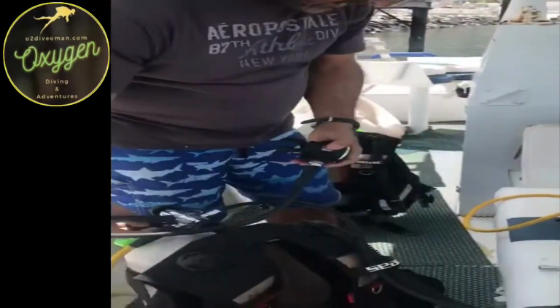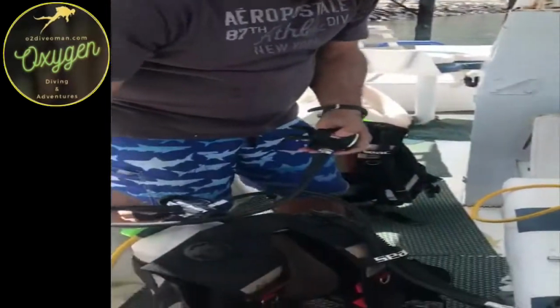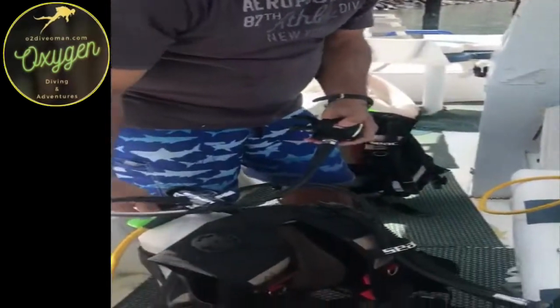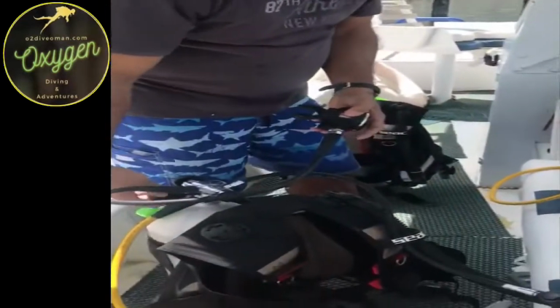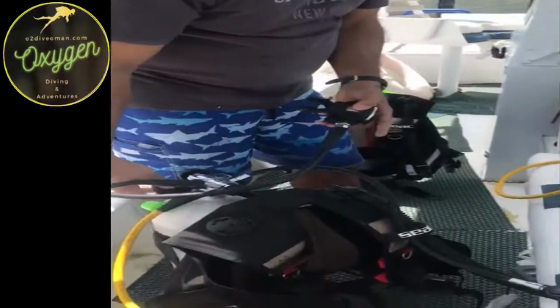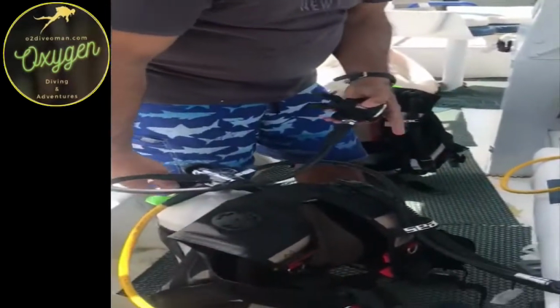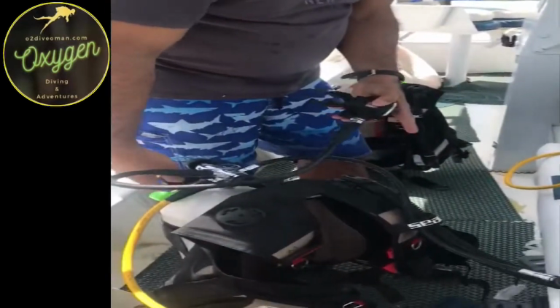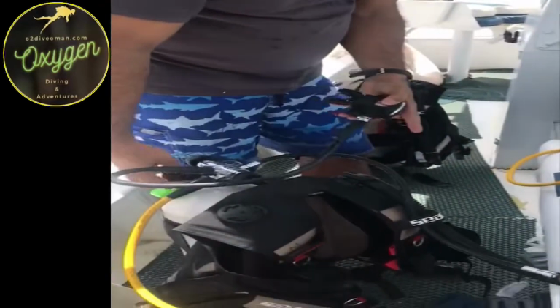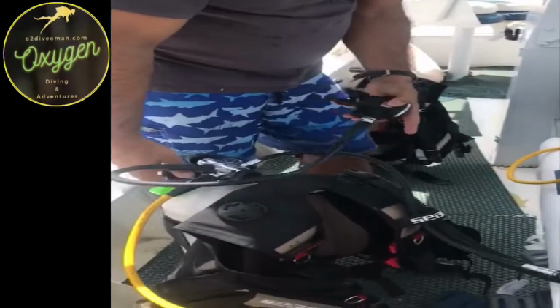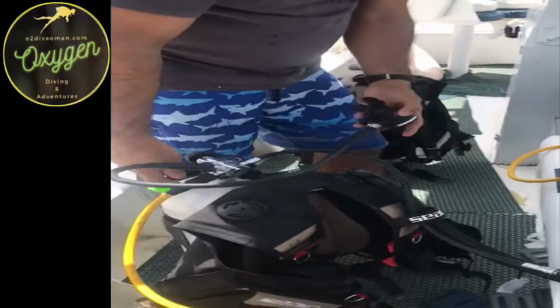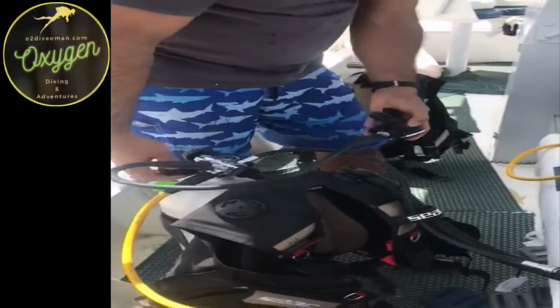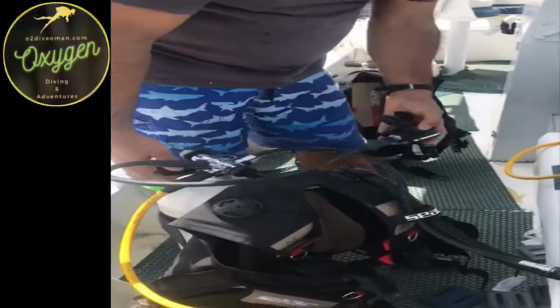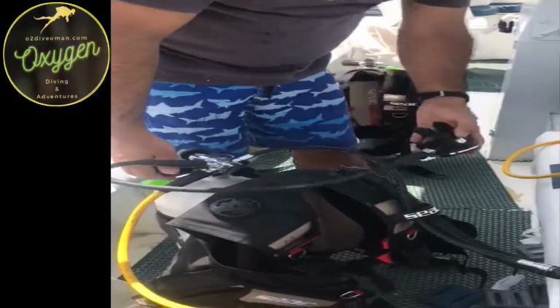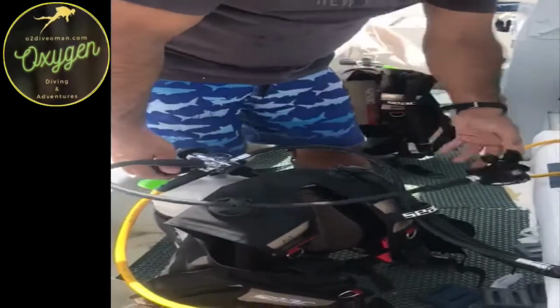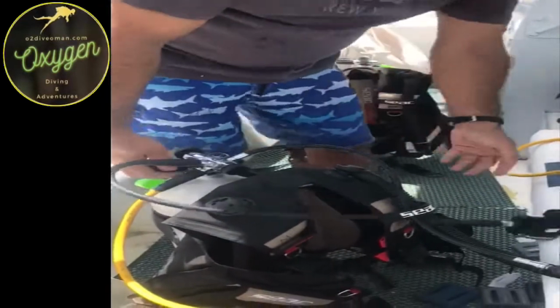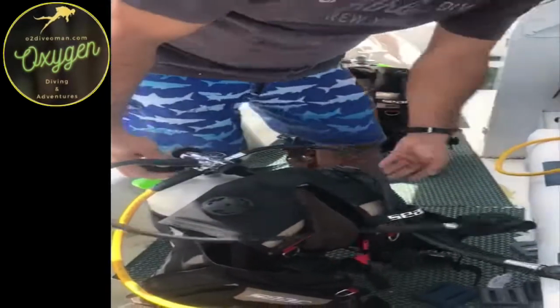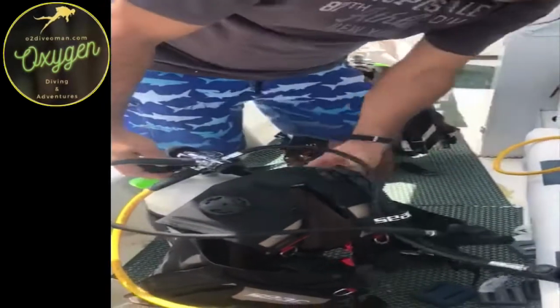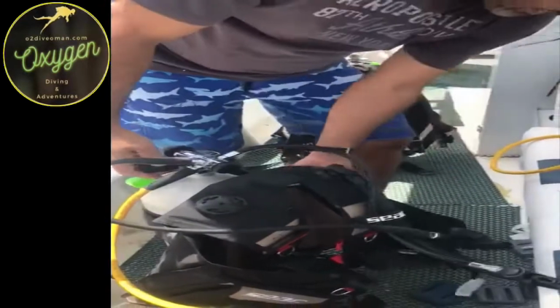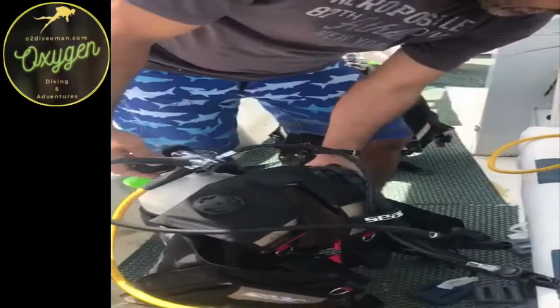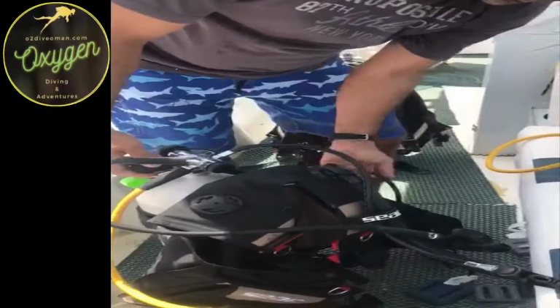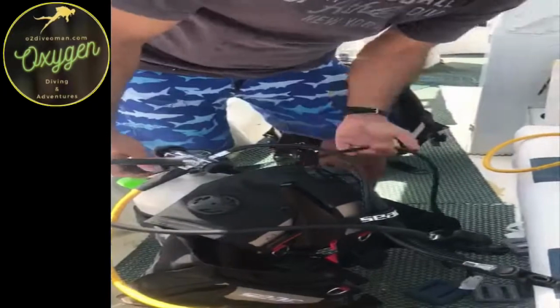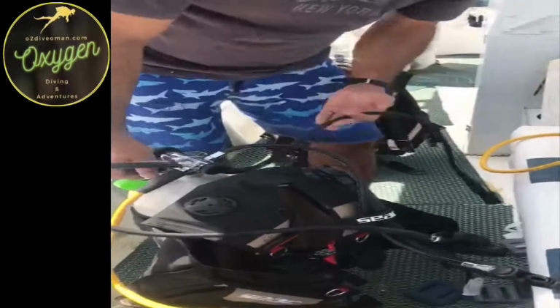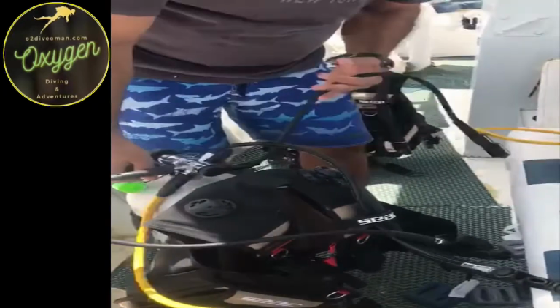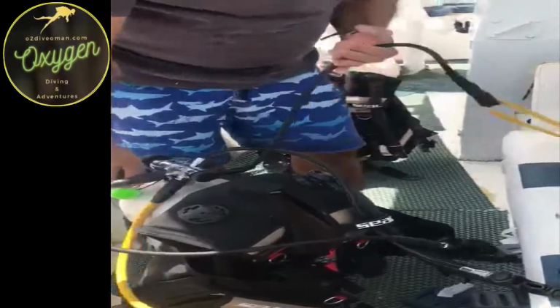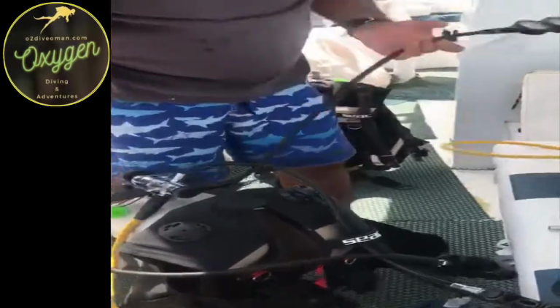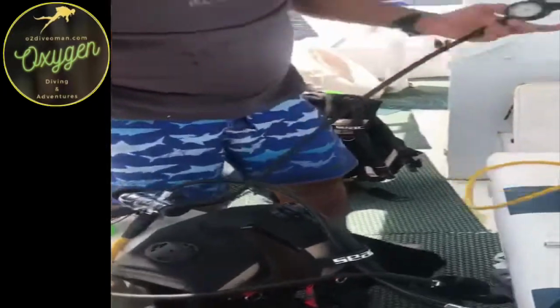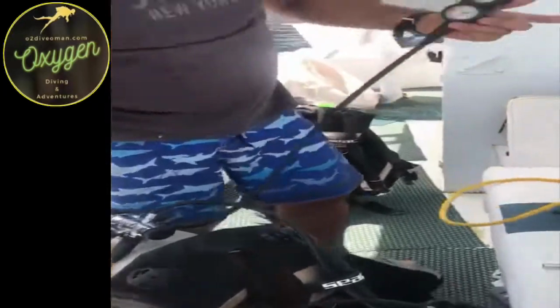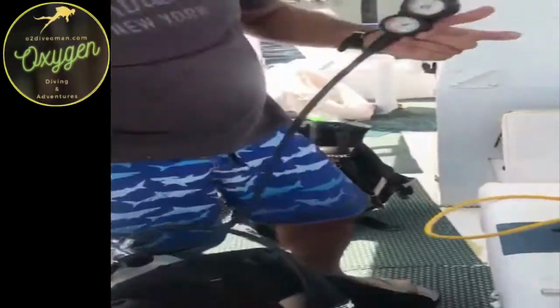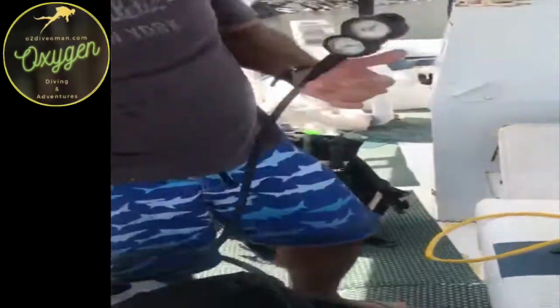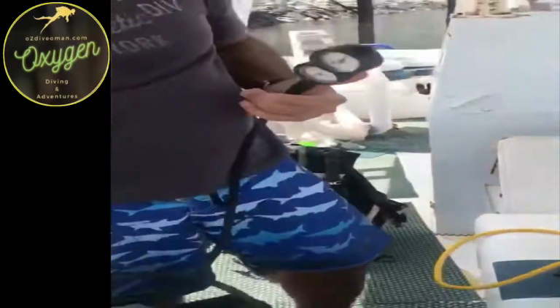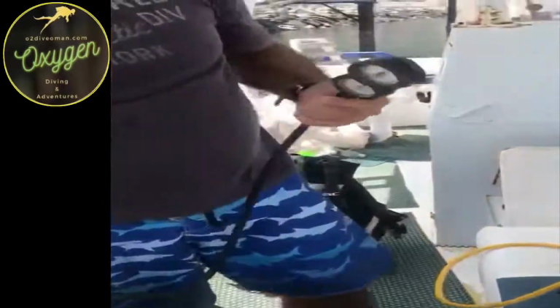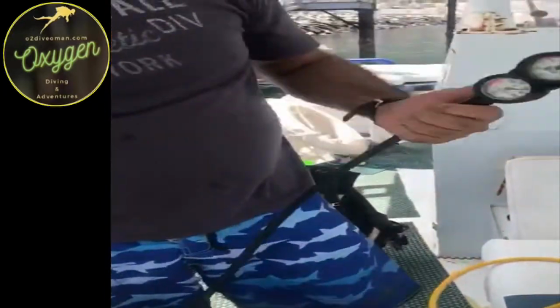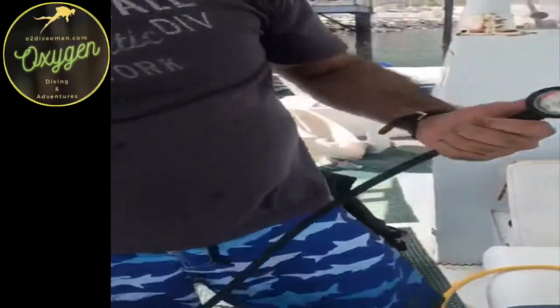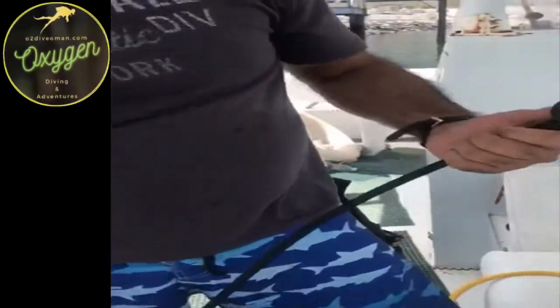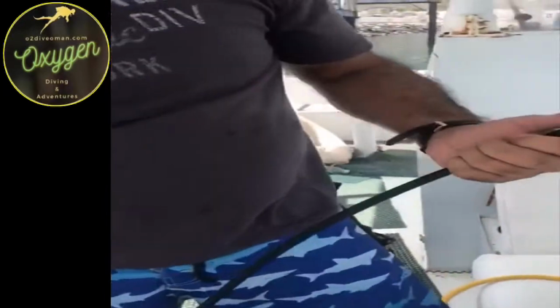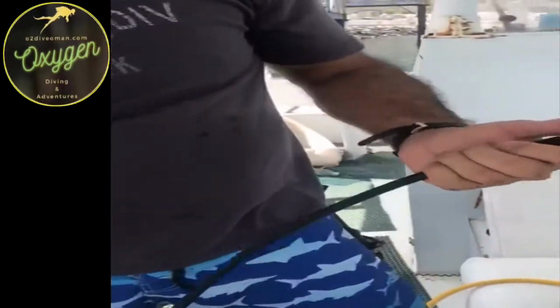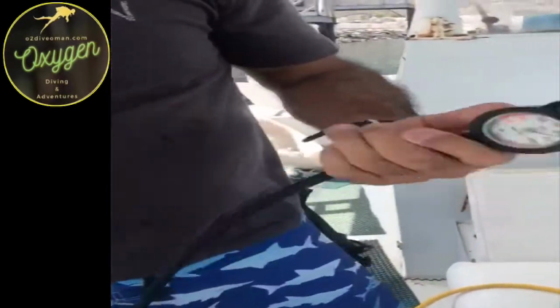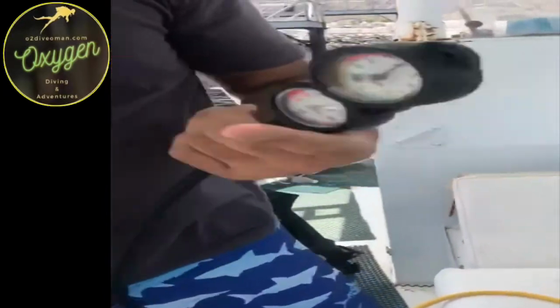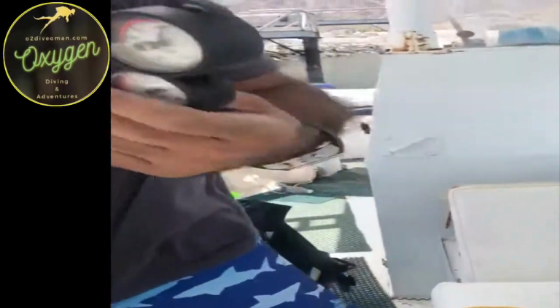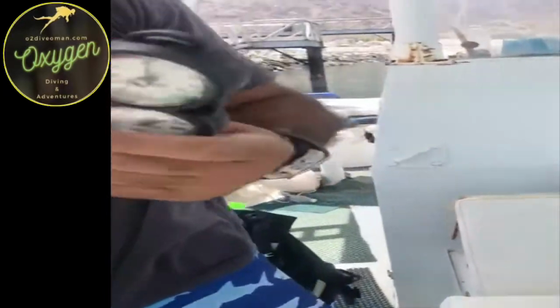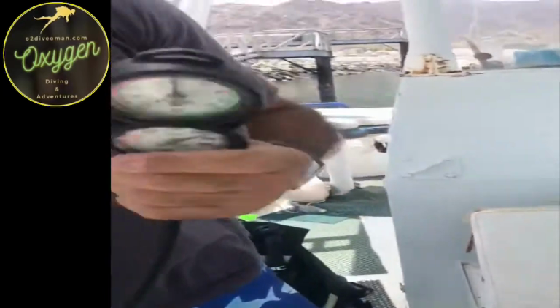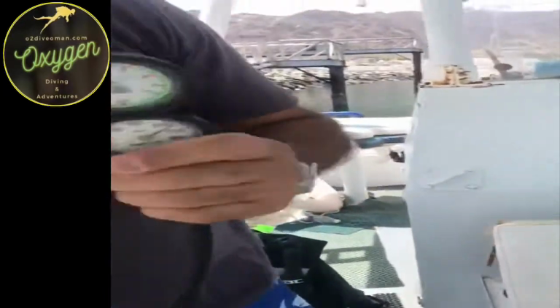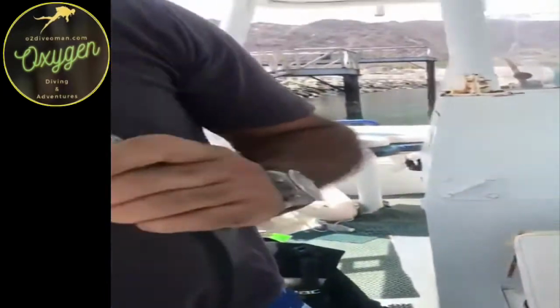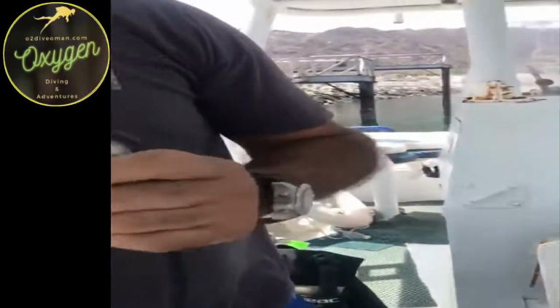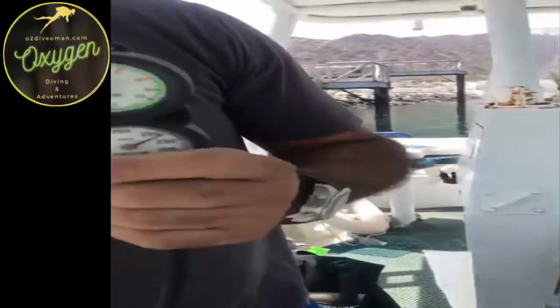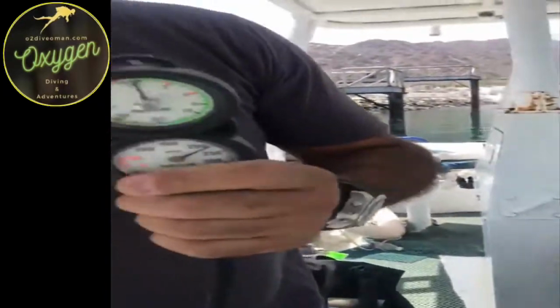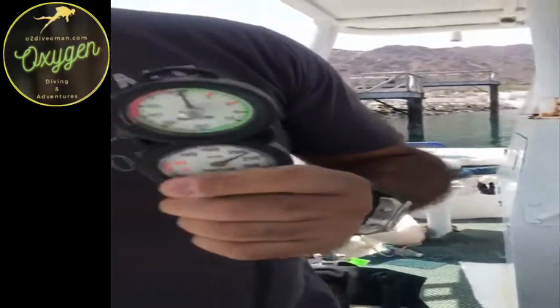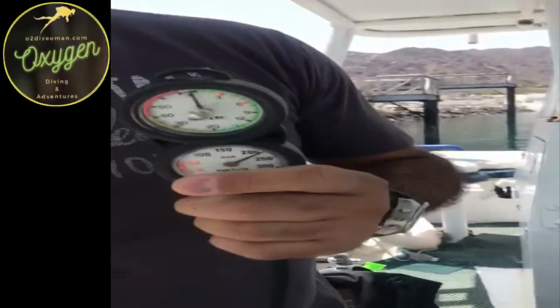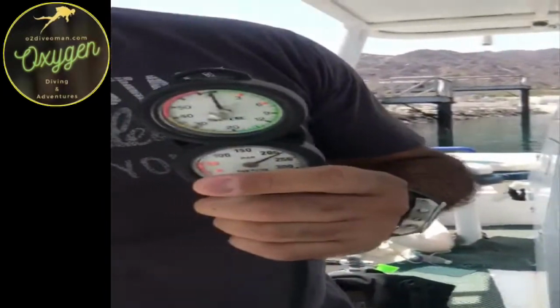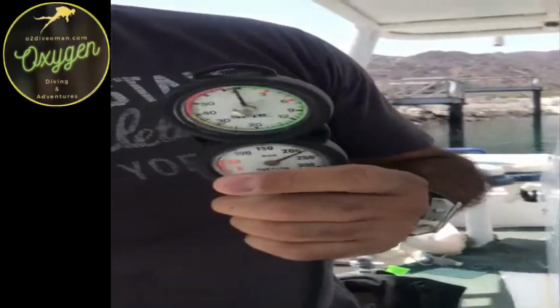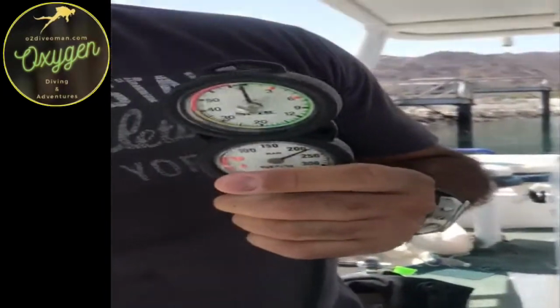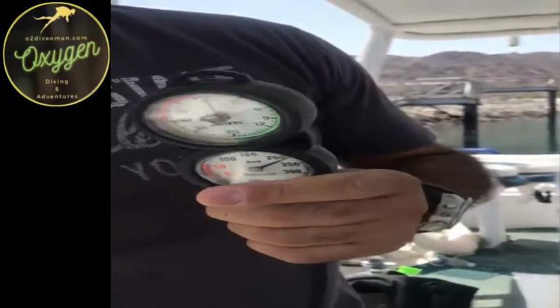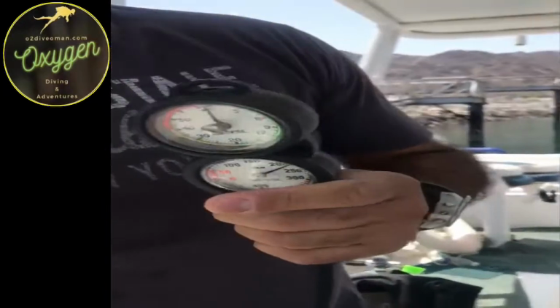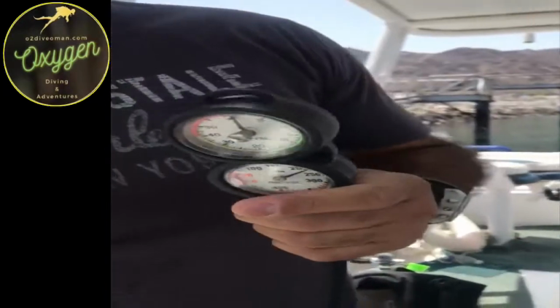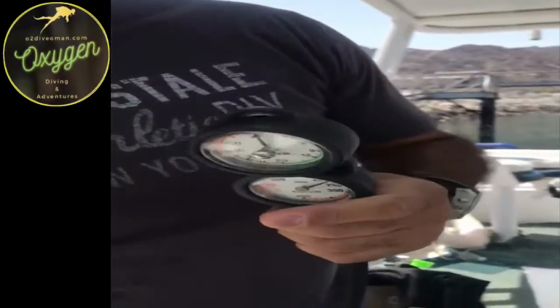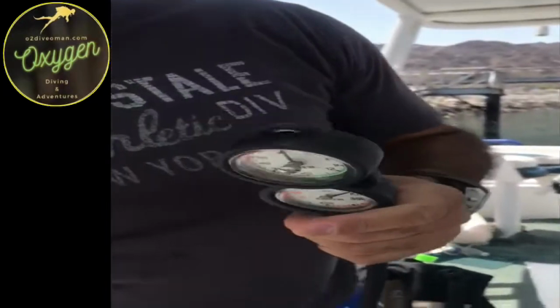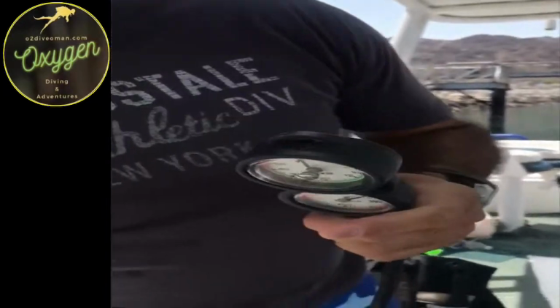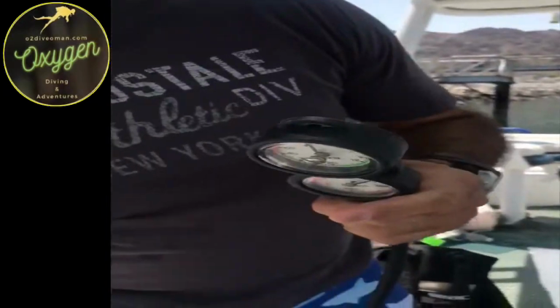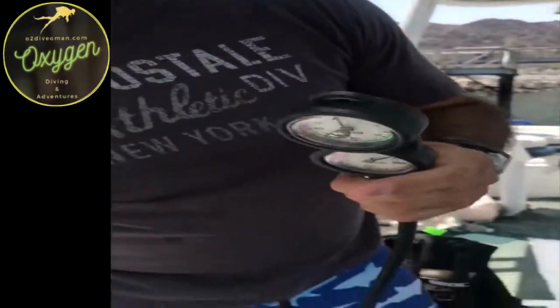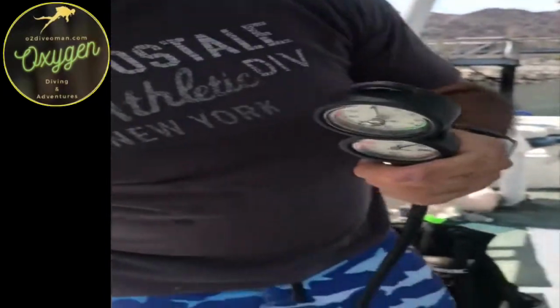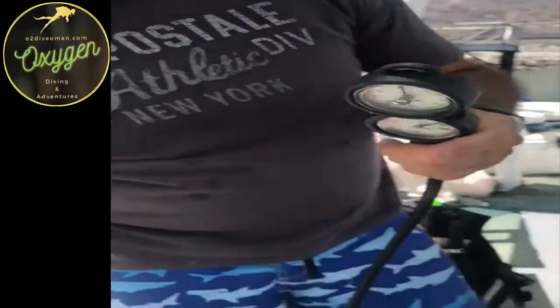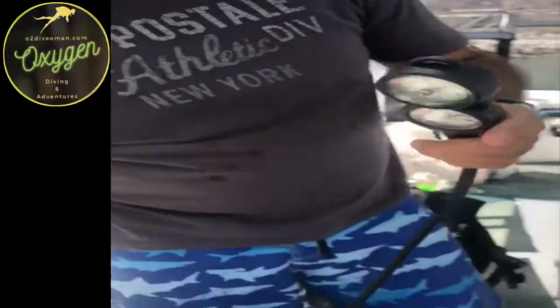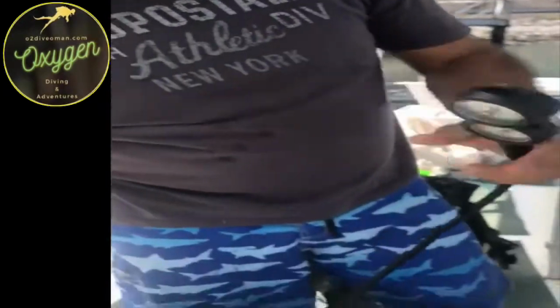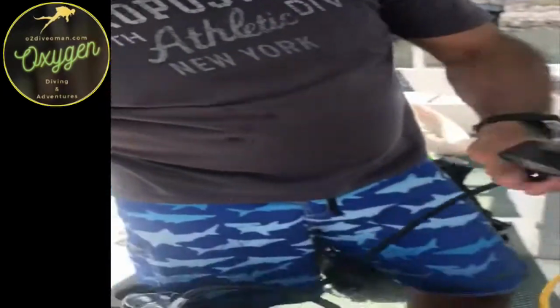Okay, so let's see. I am at here — we have 220 bar. That is good for a good dive.